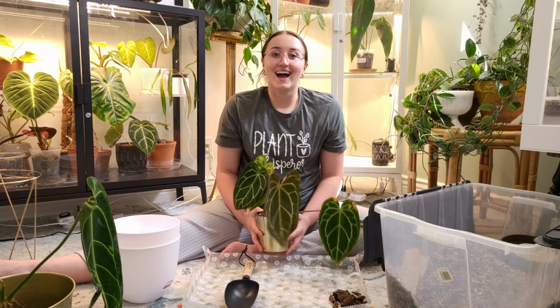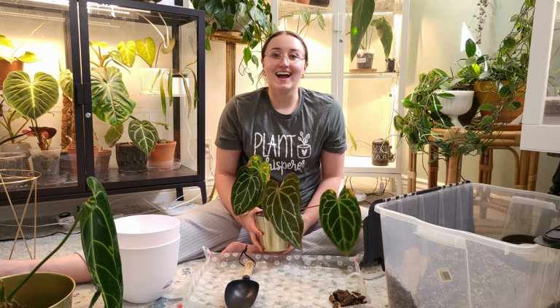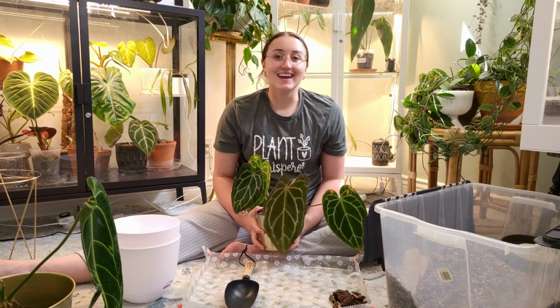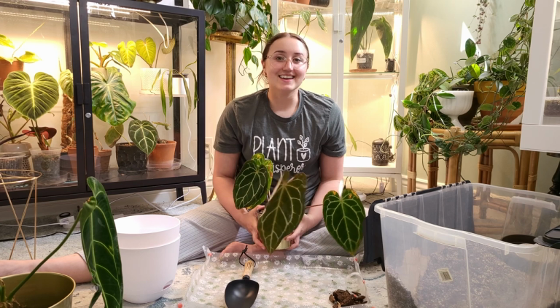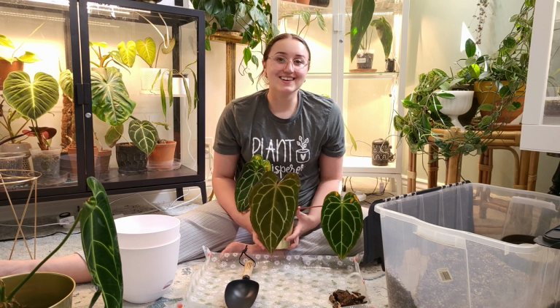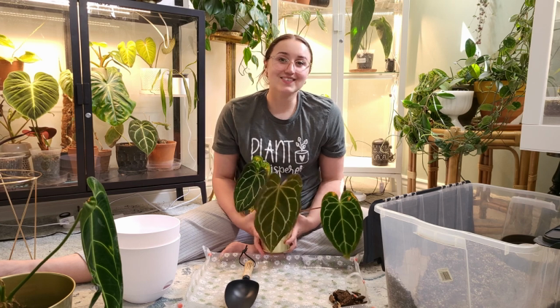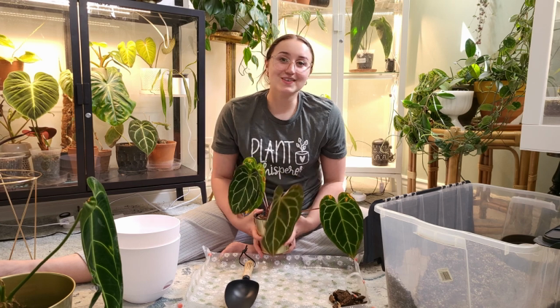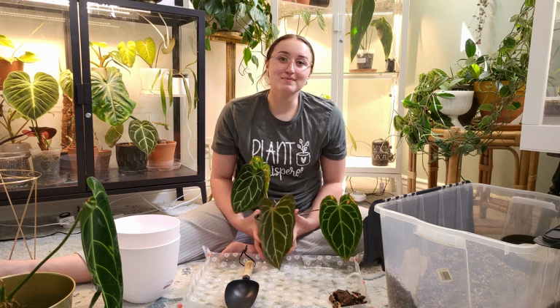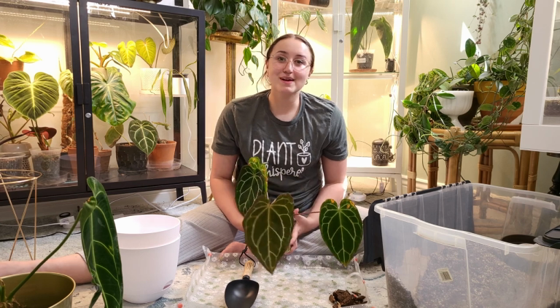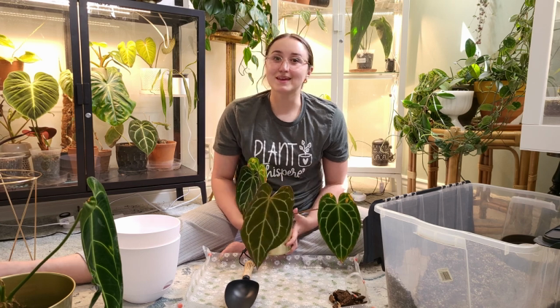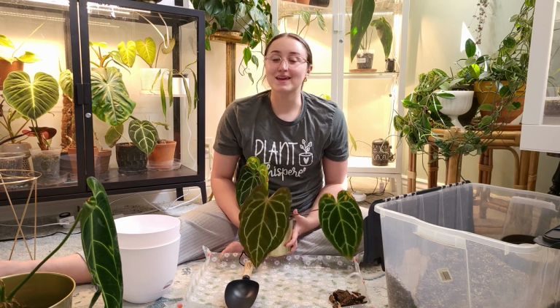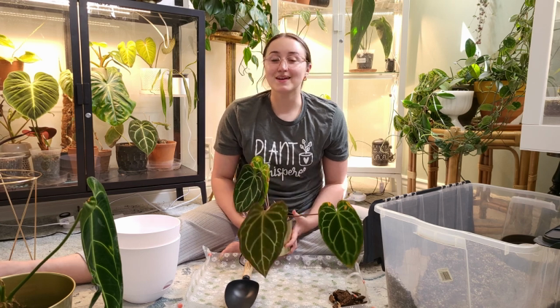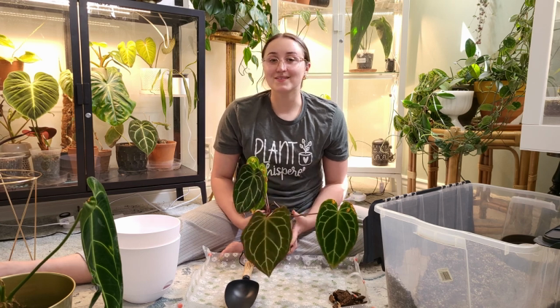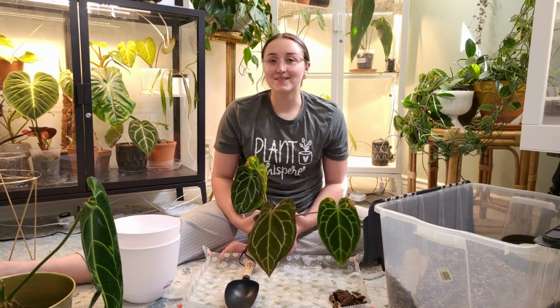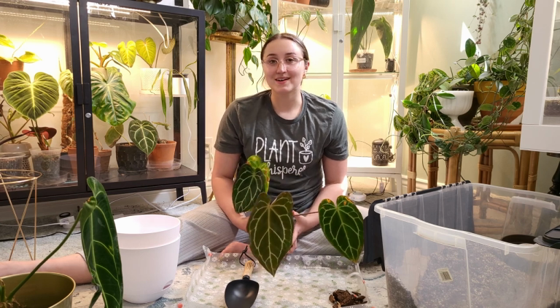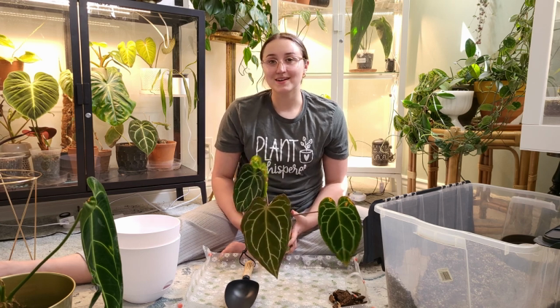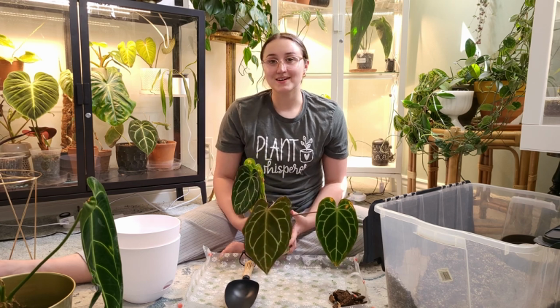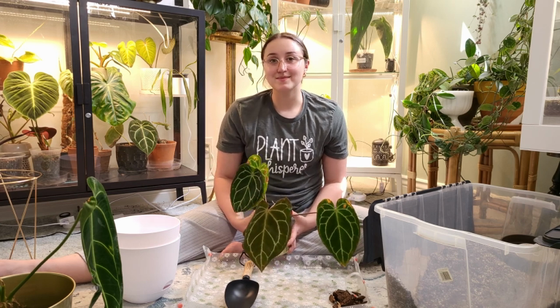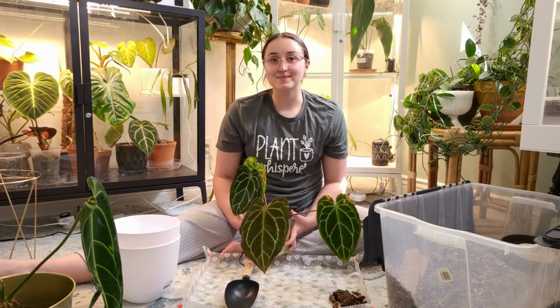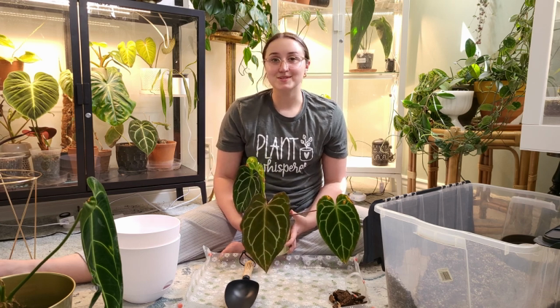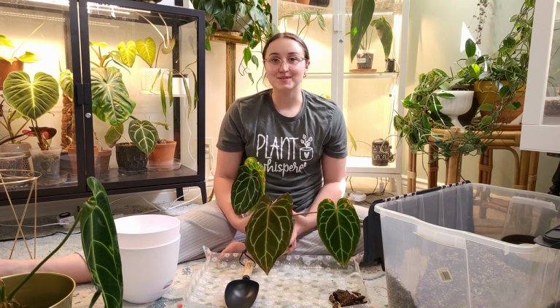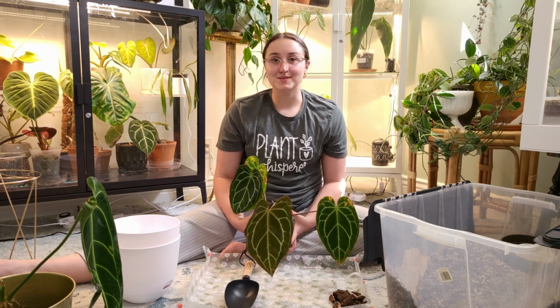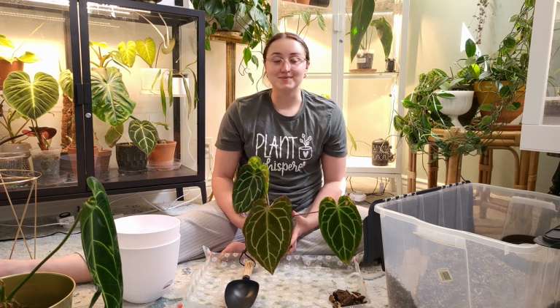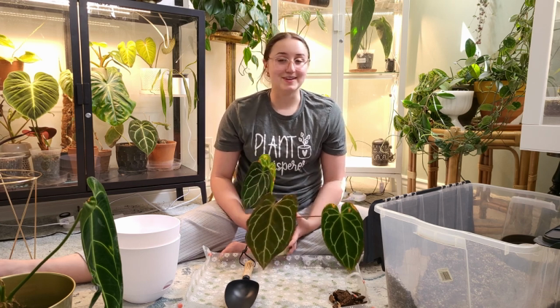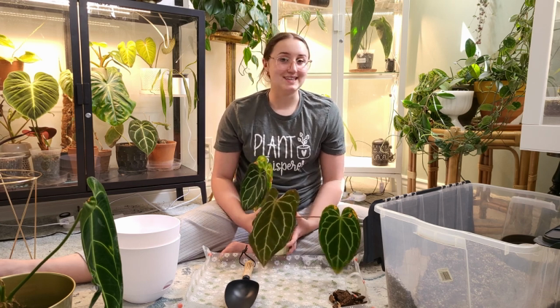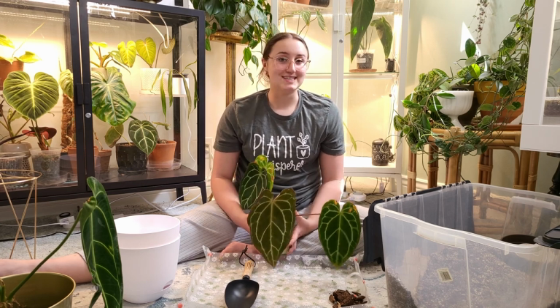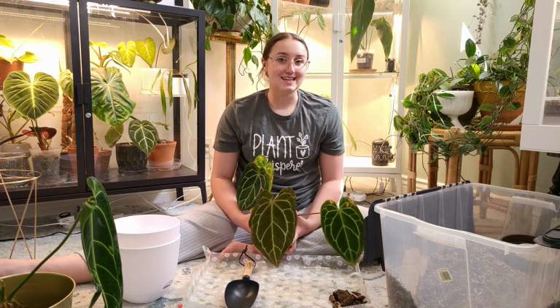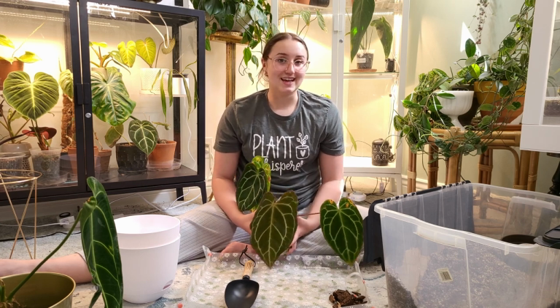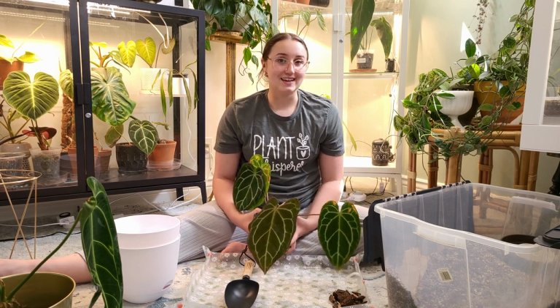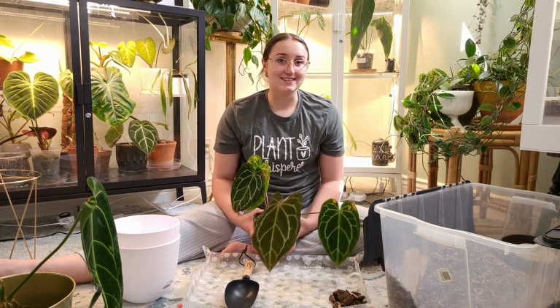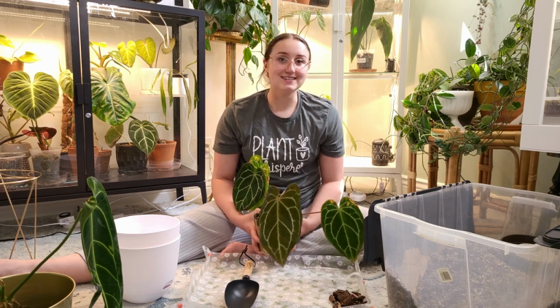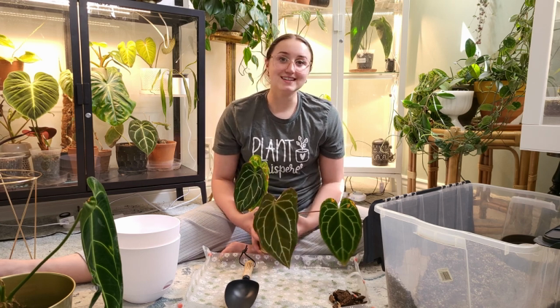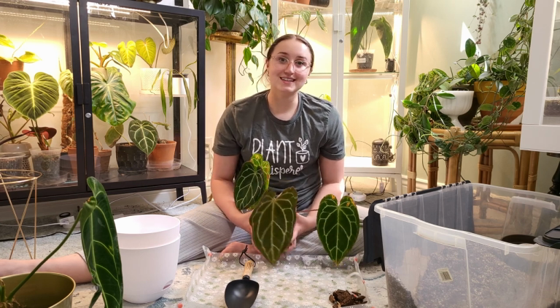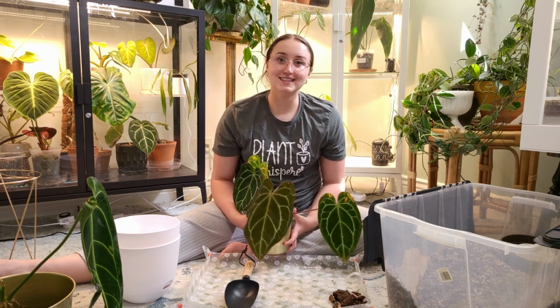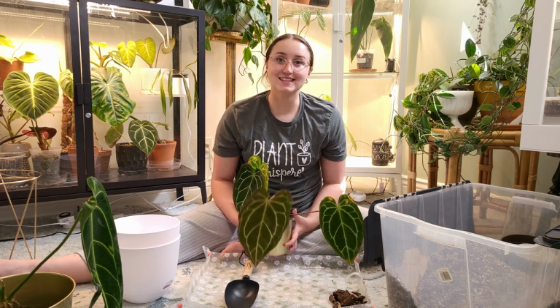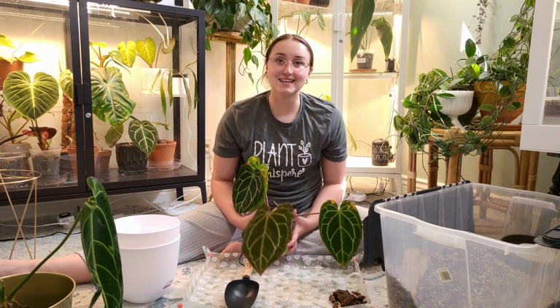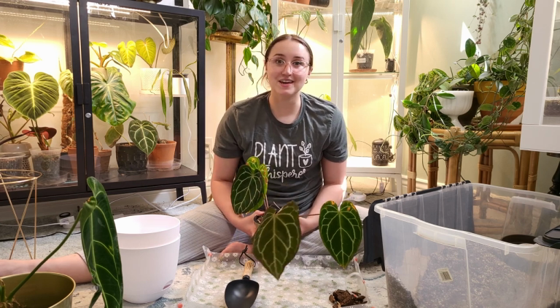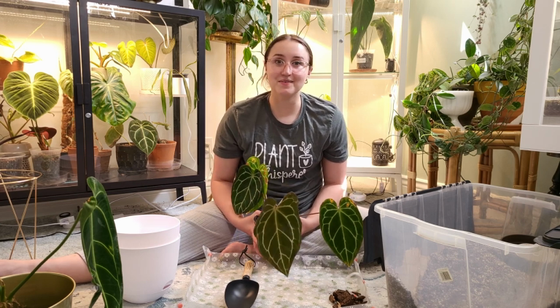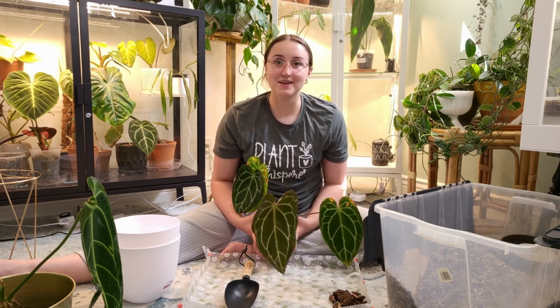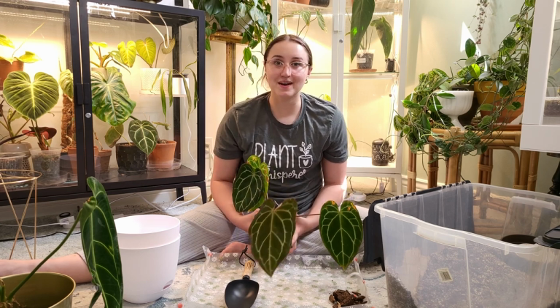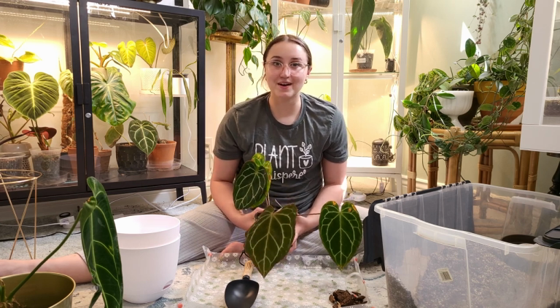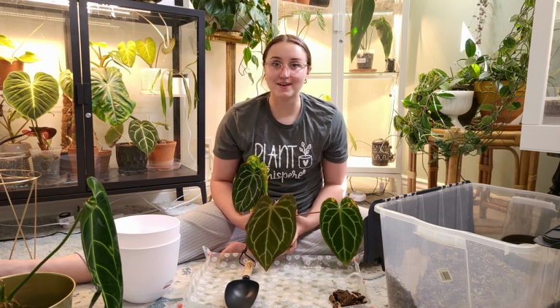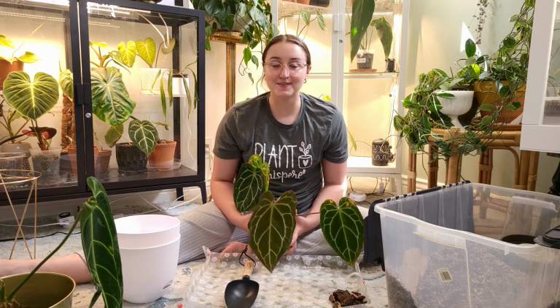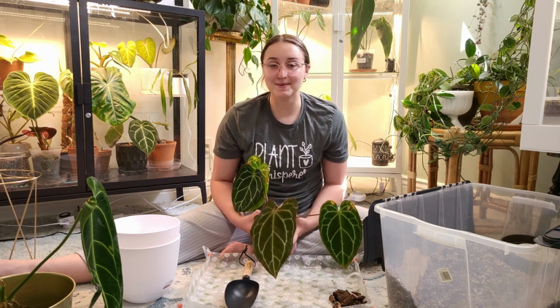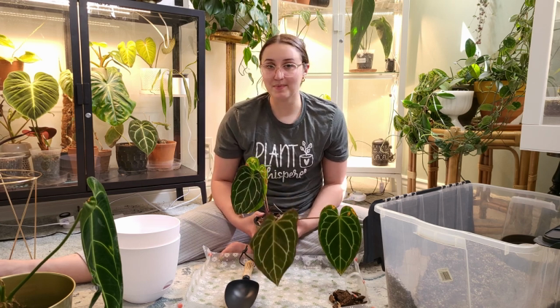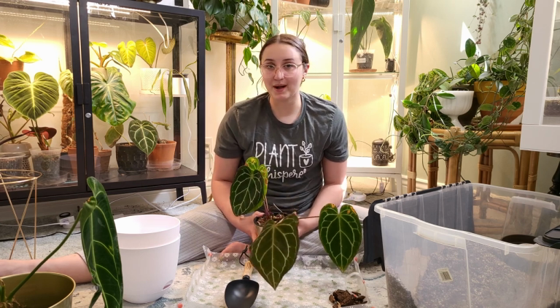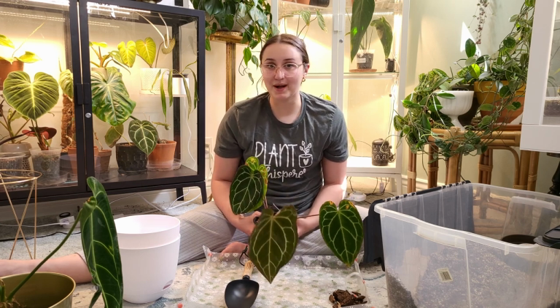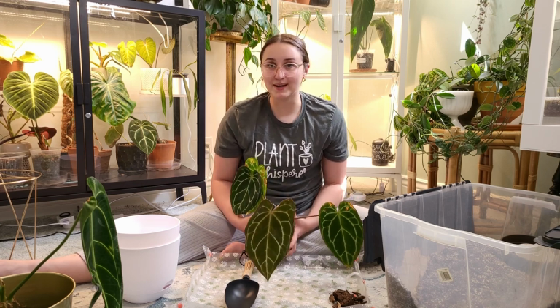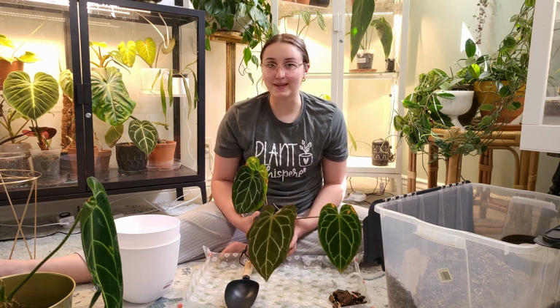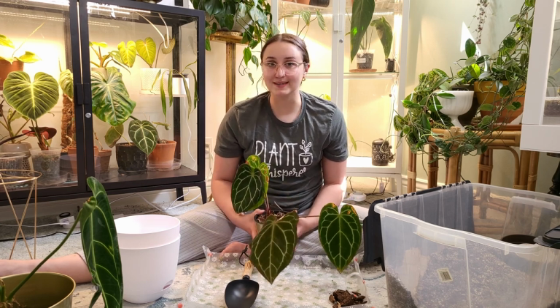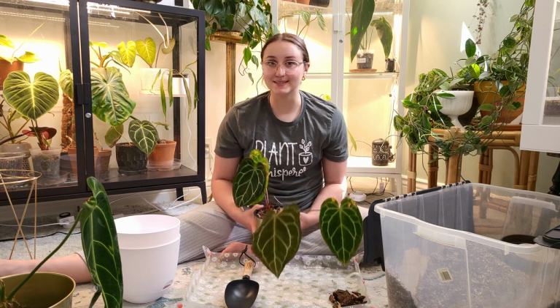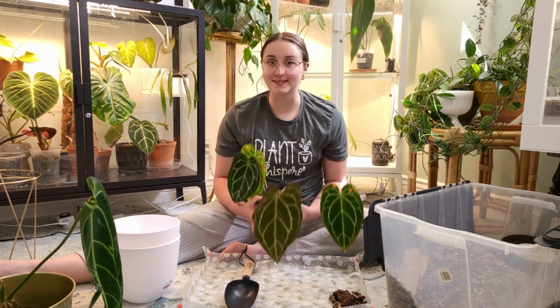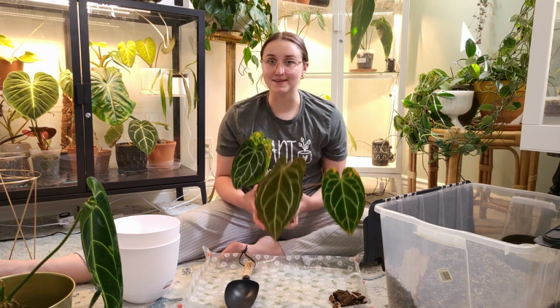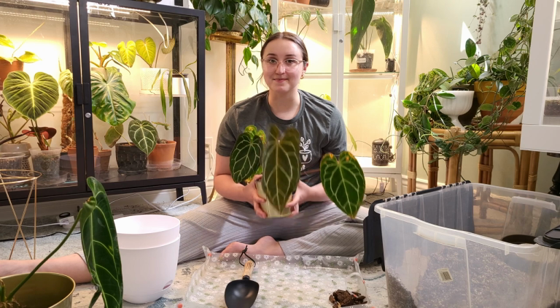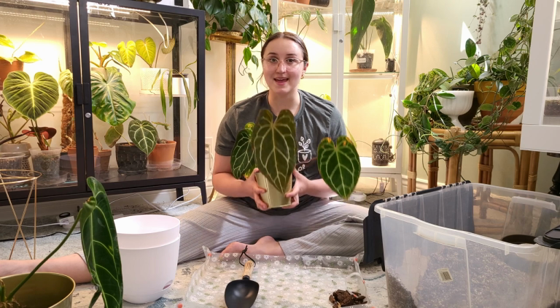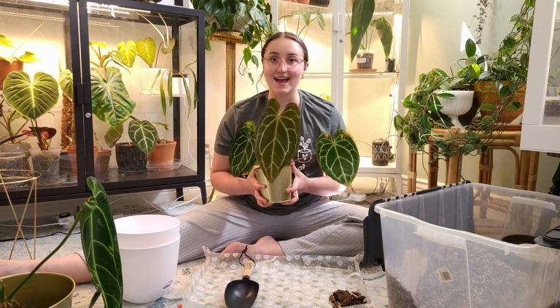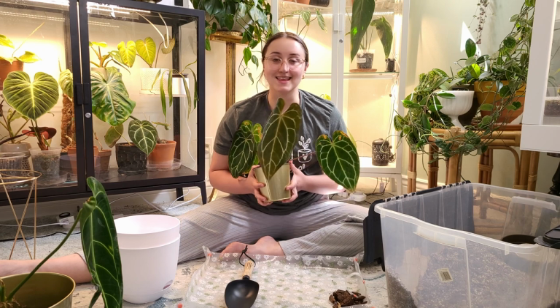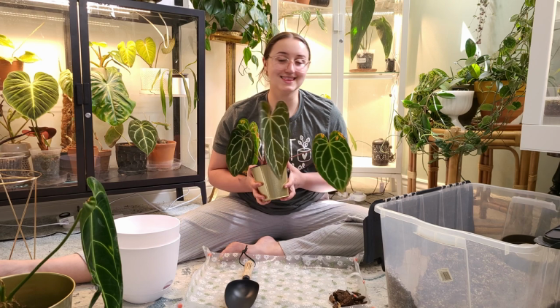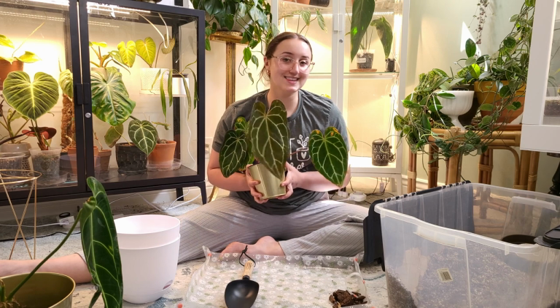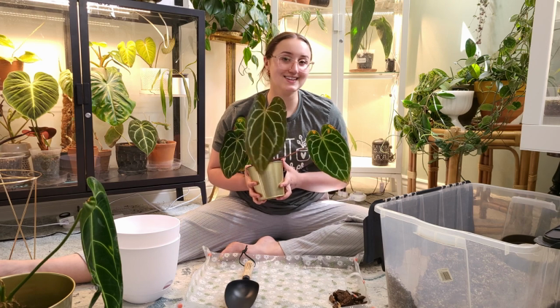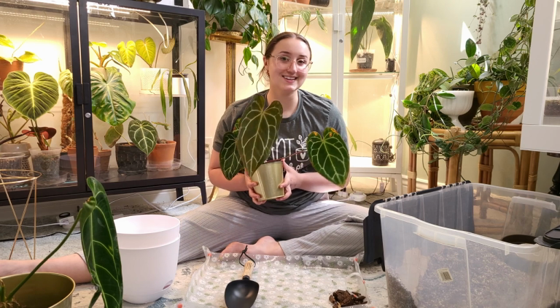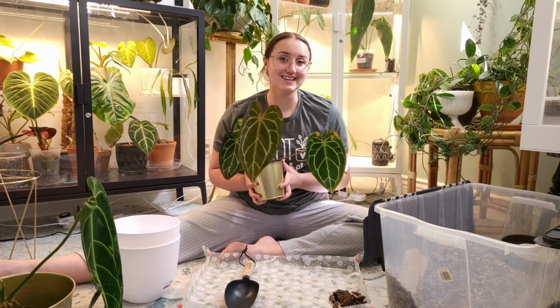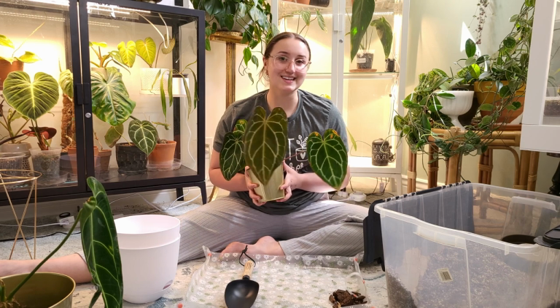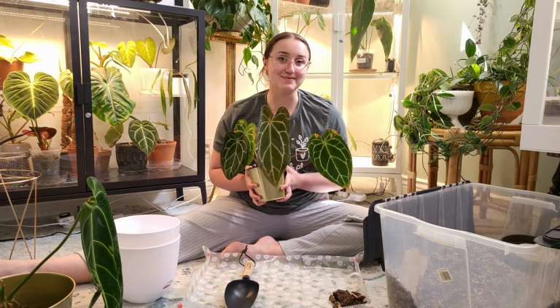Hi everybody and welcome to my channel. Today we are repotting some anthuriums.